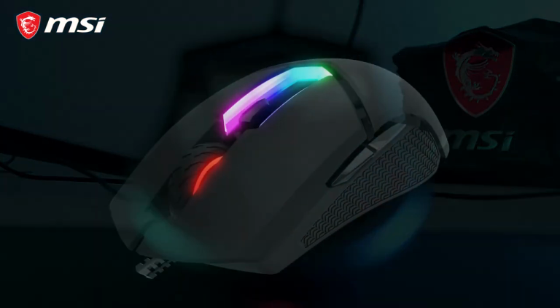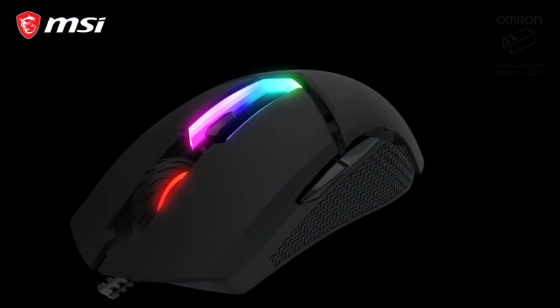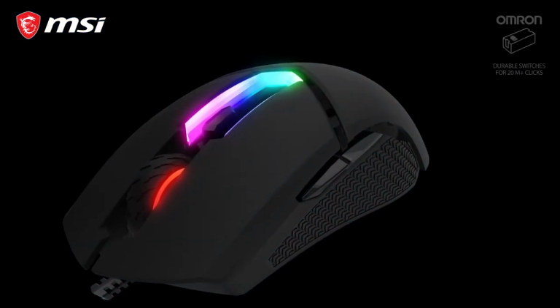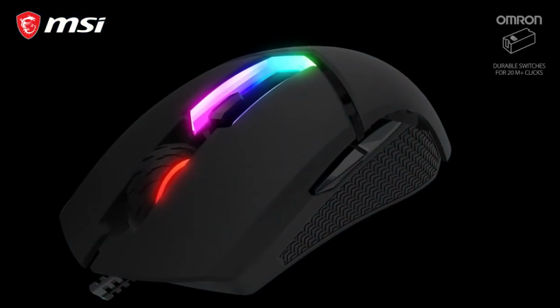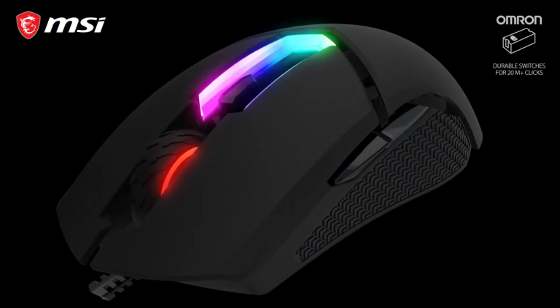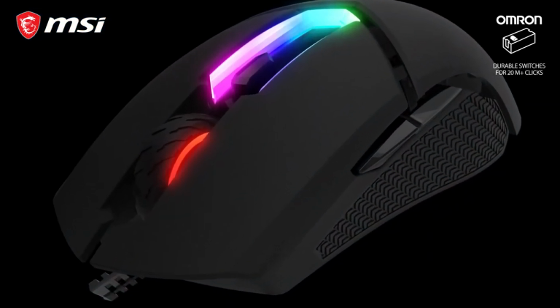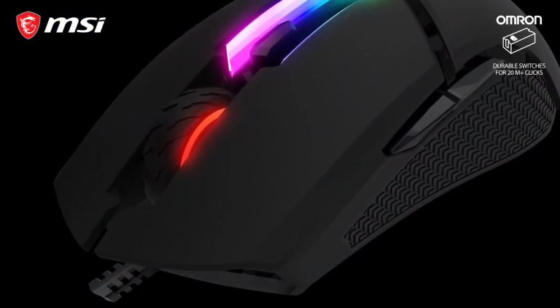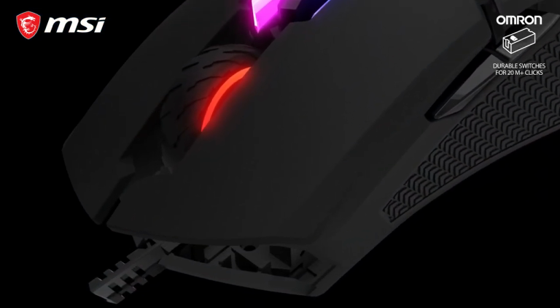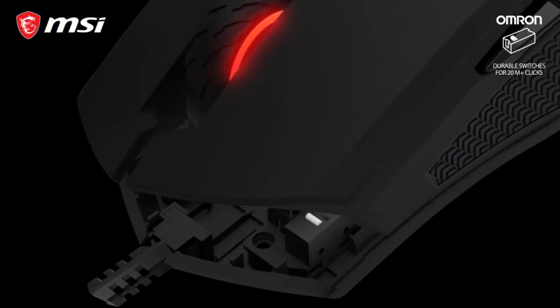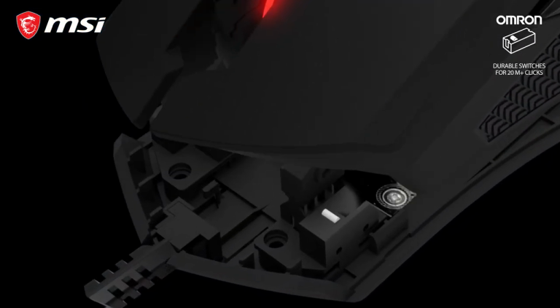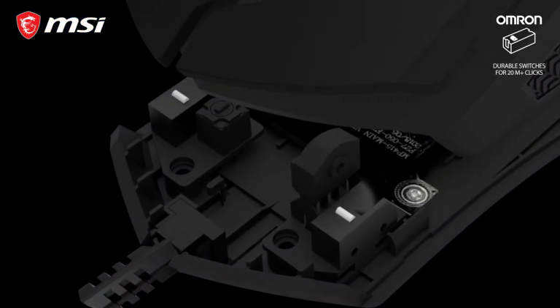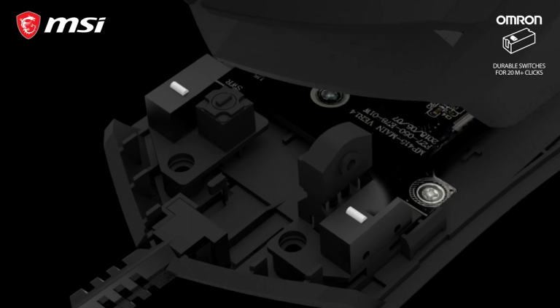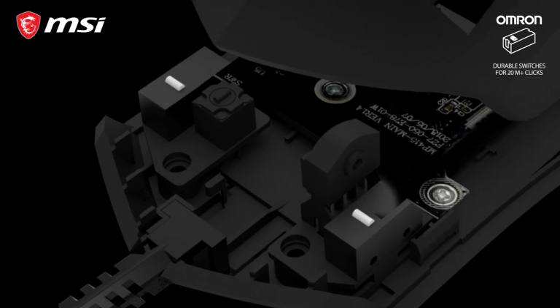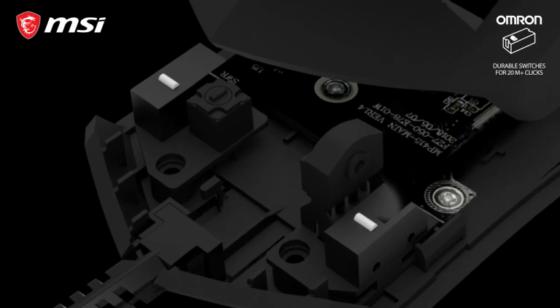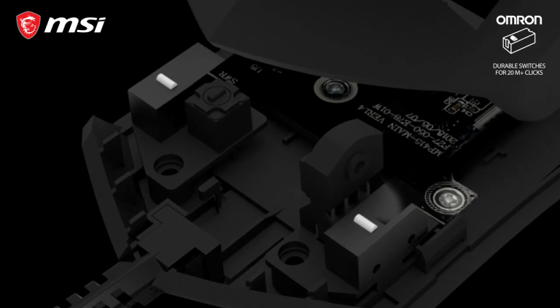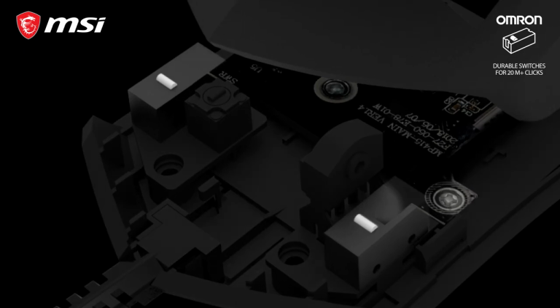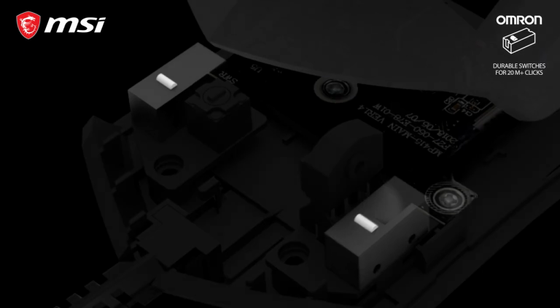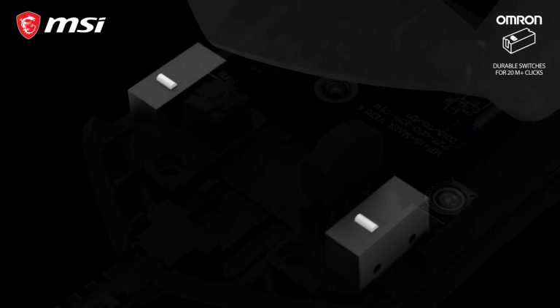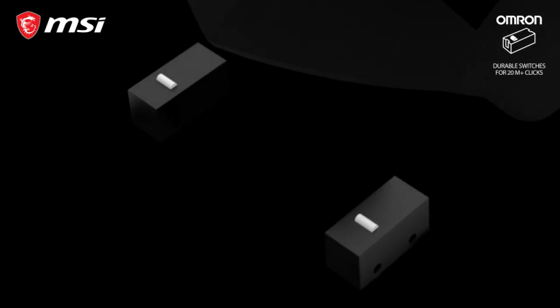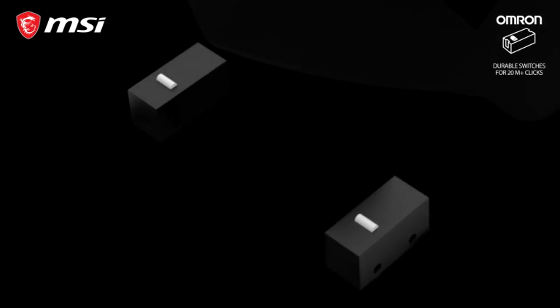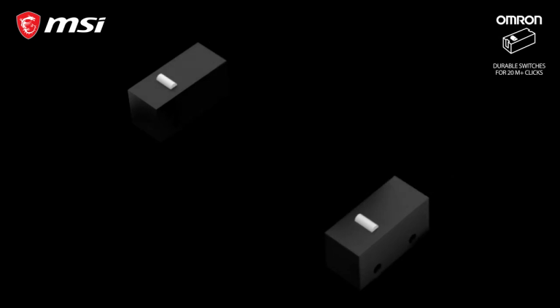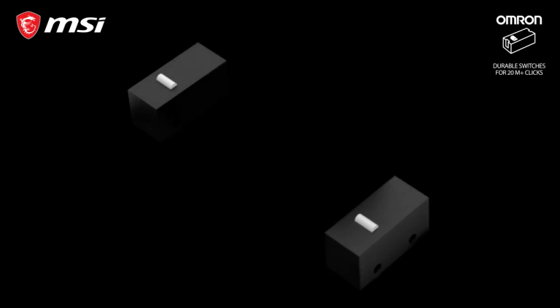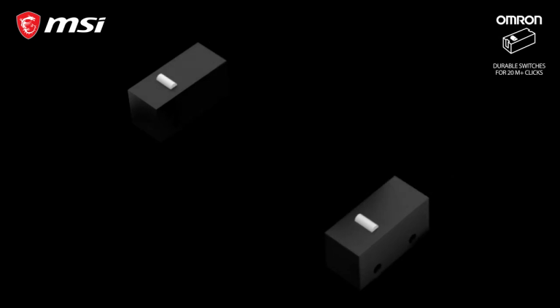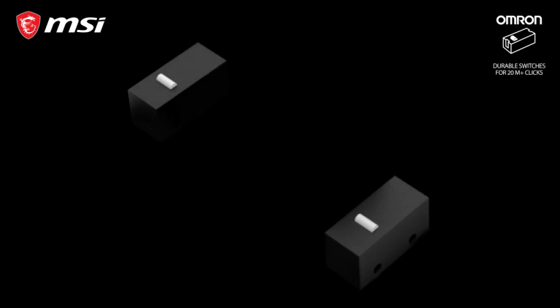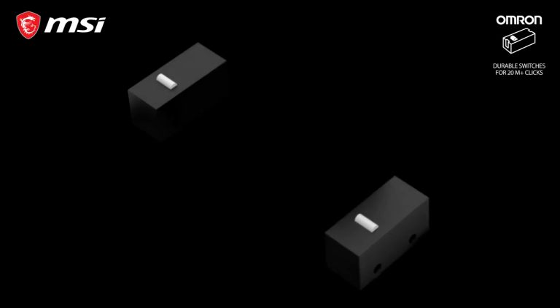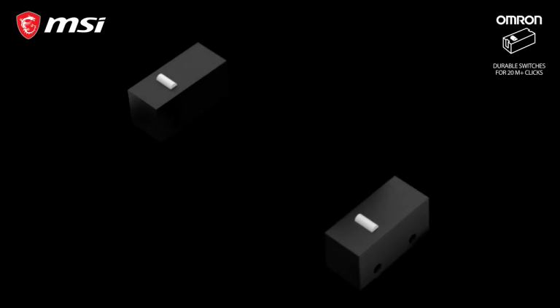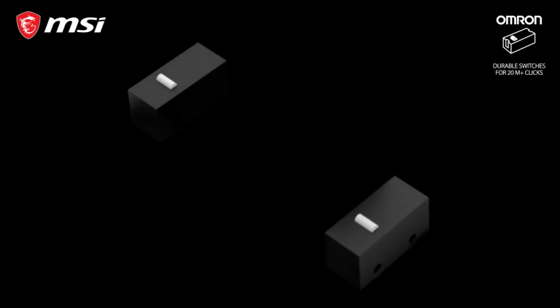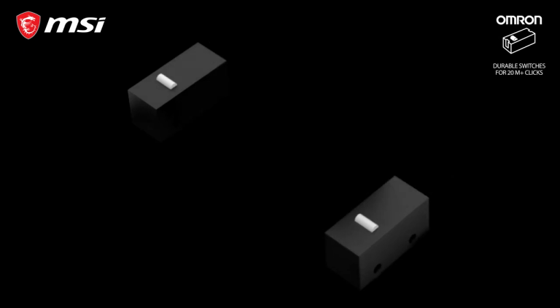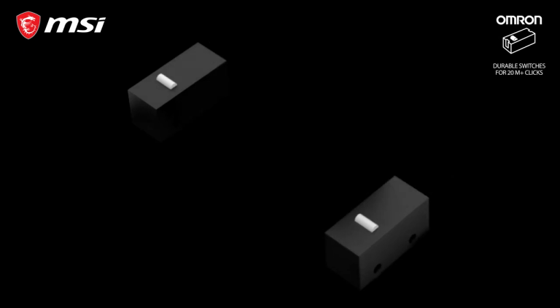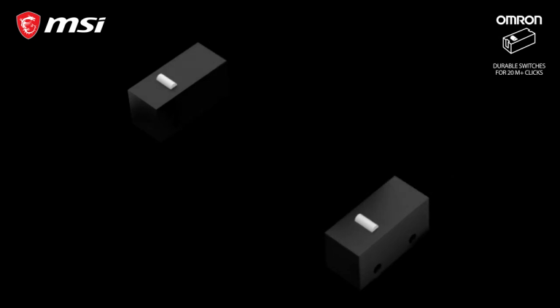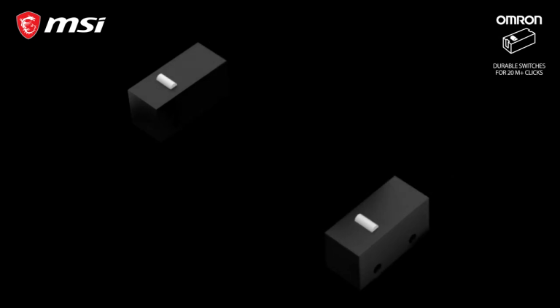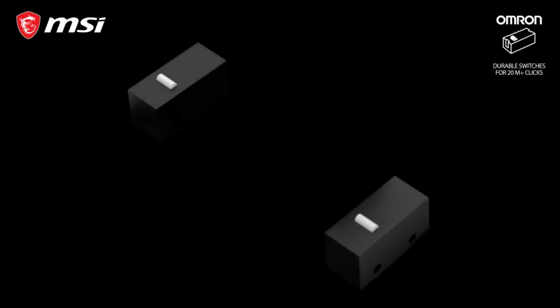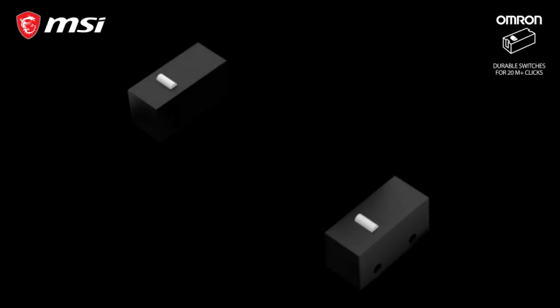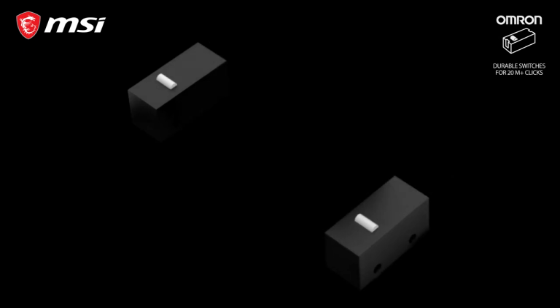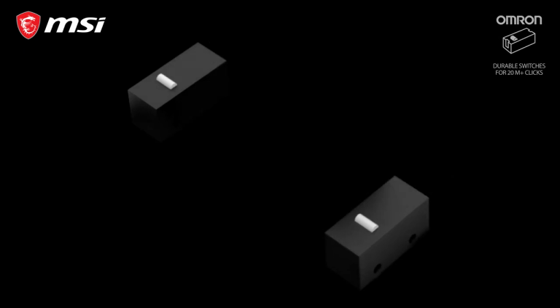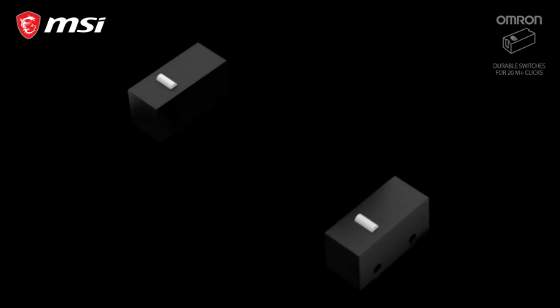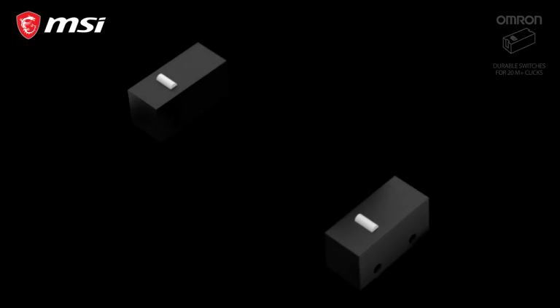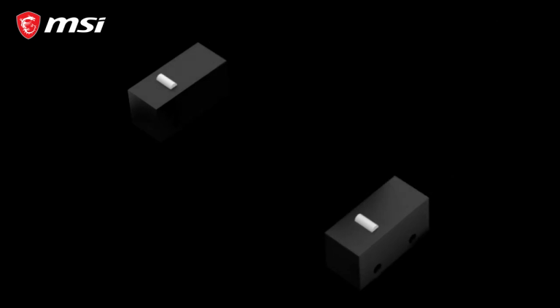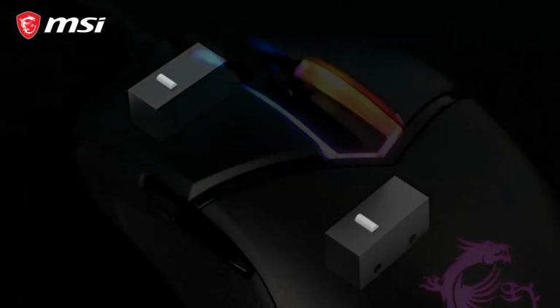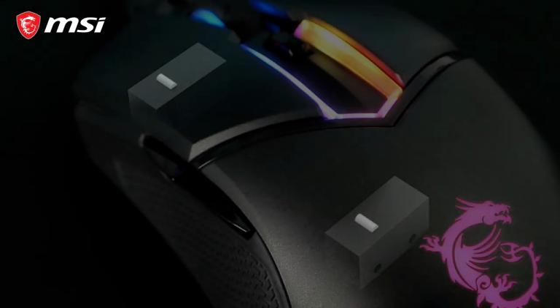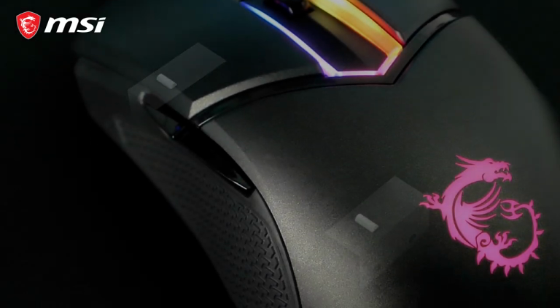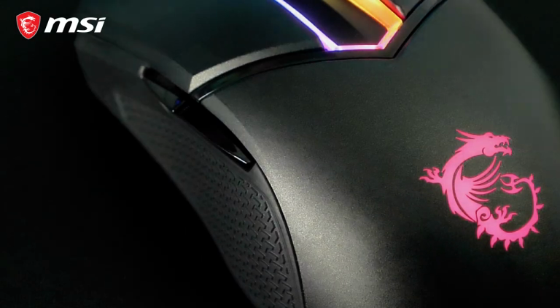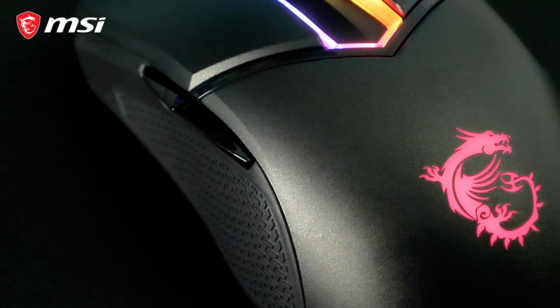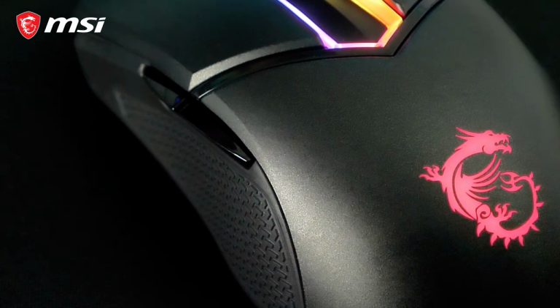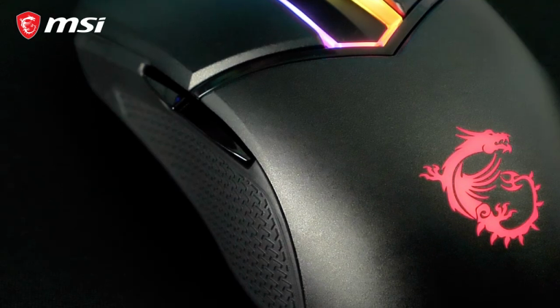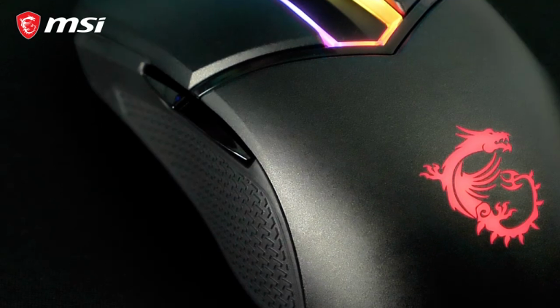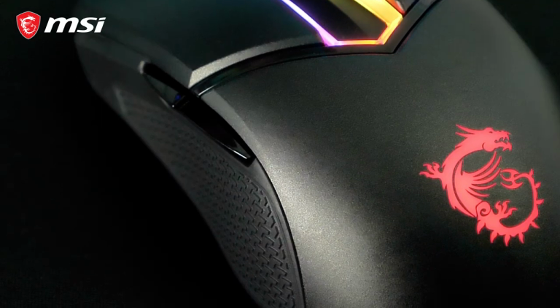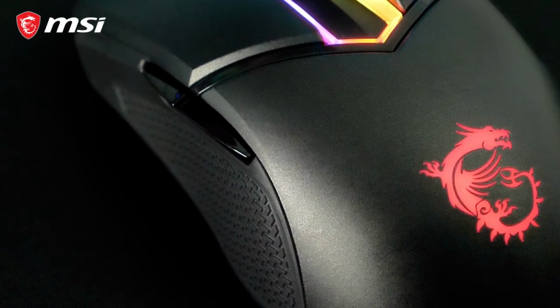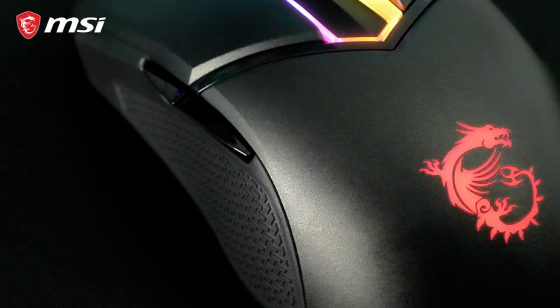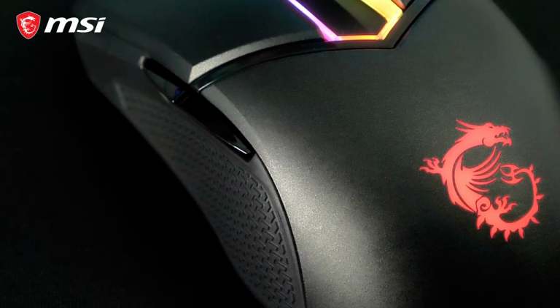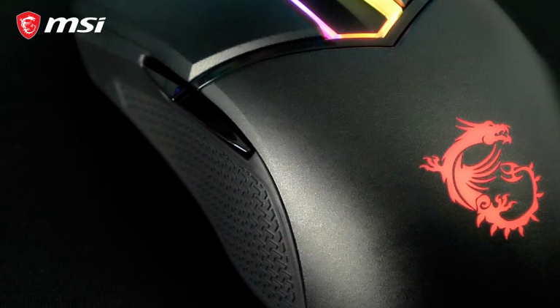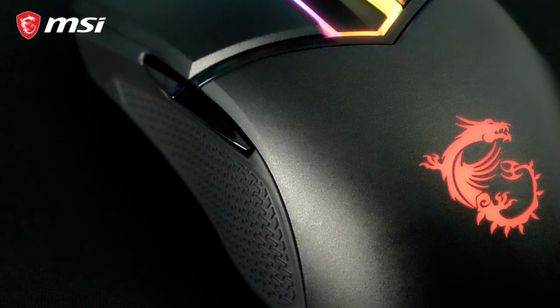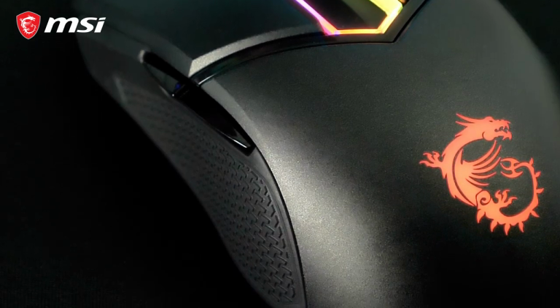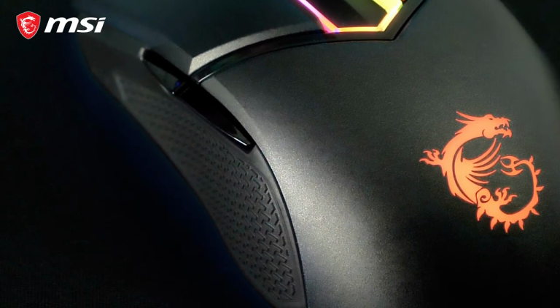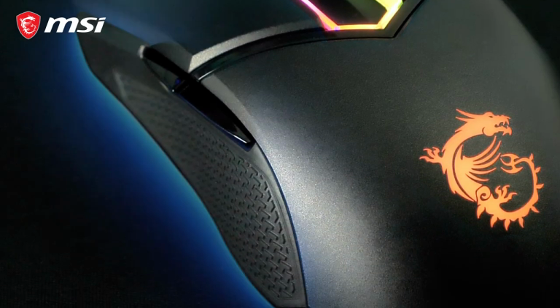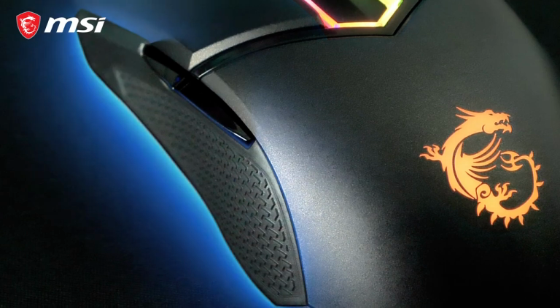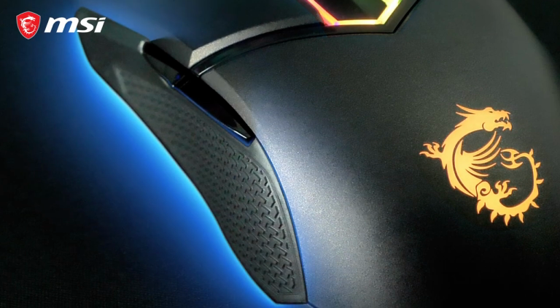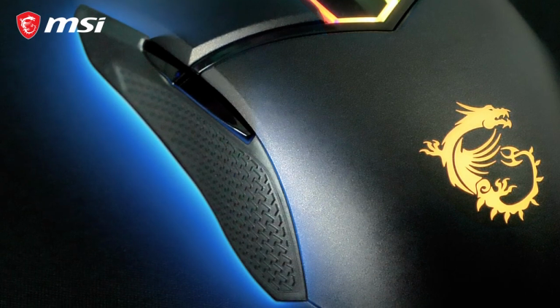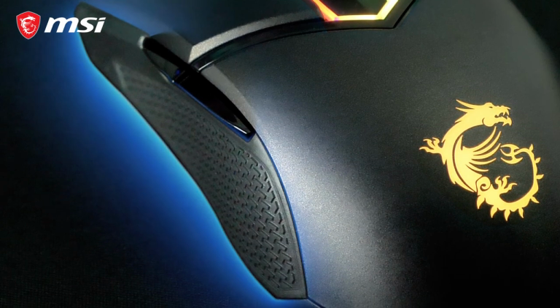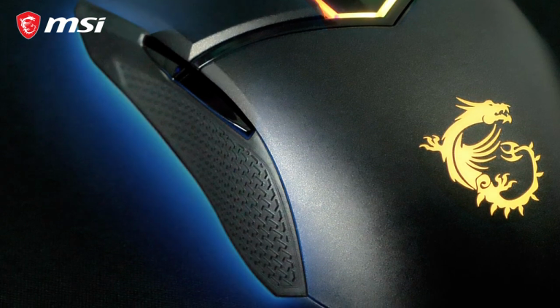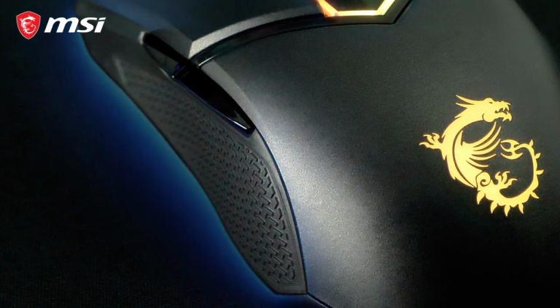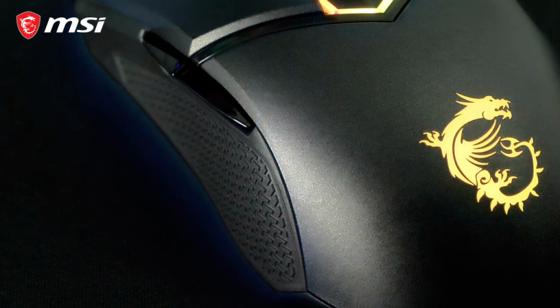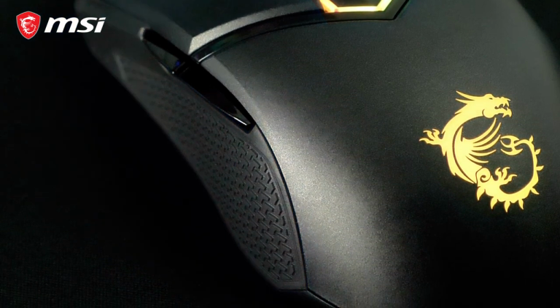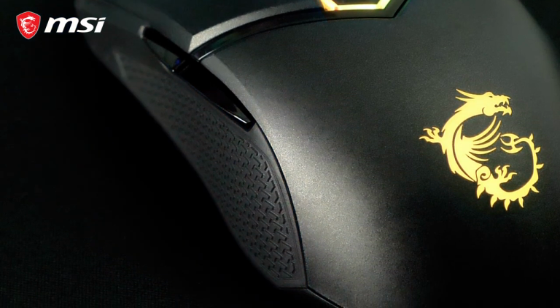Using high quality Omron switches rated for over 20 million clicks and double injection side grips makes this mouse very durable.